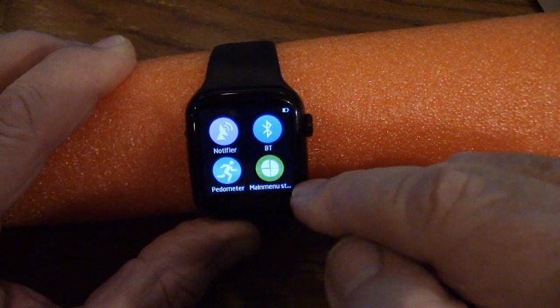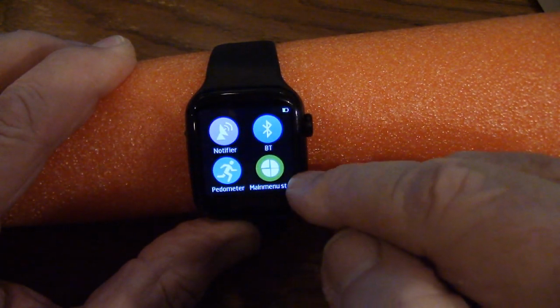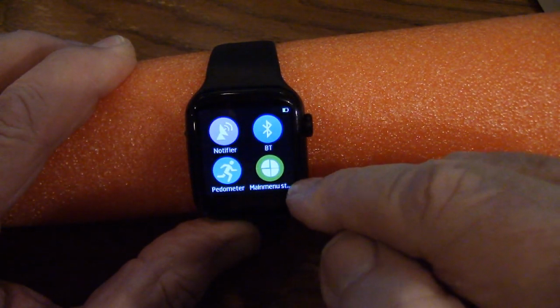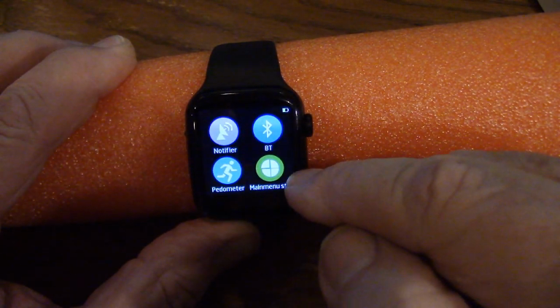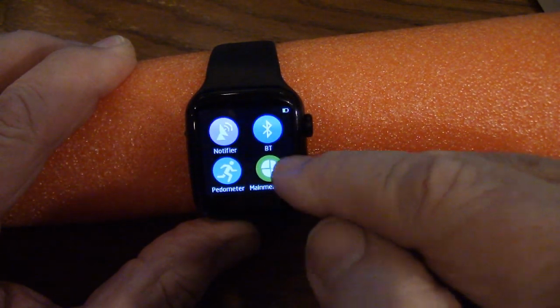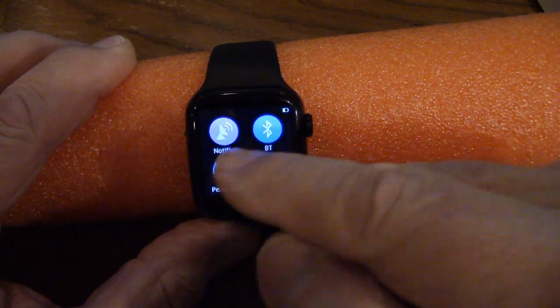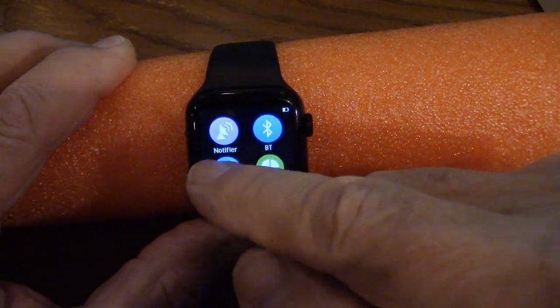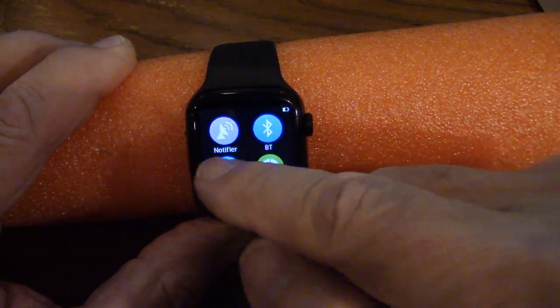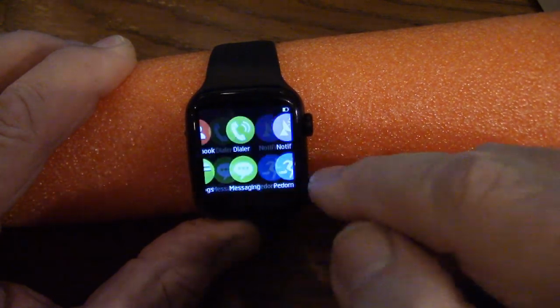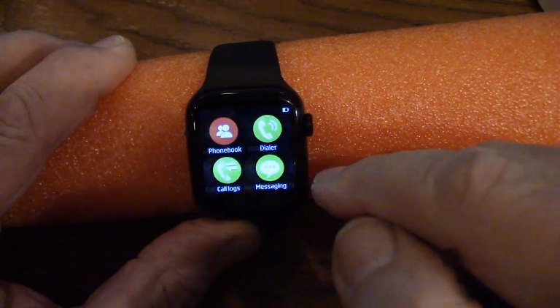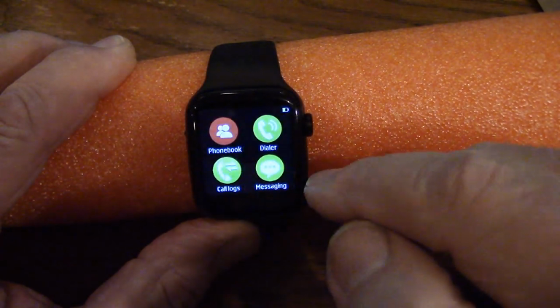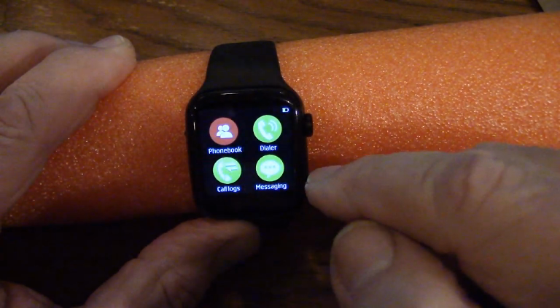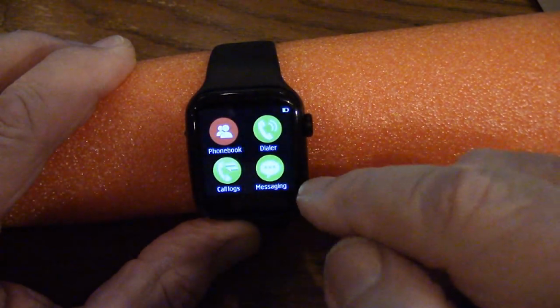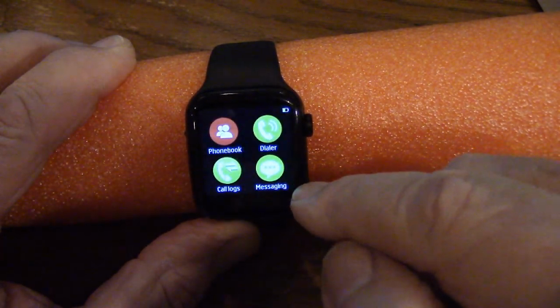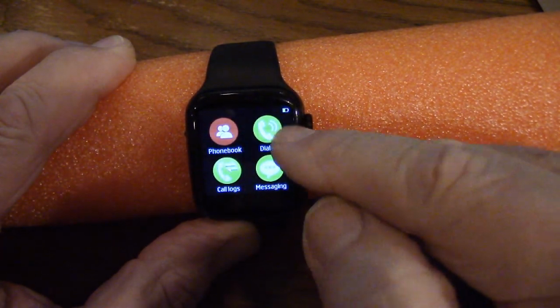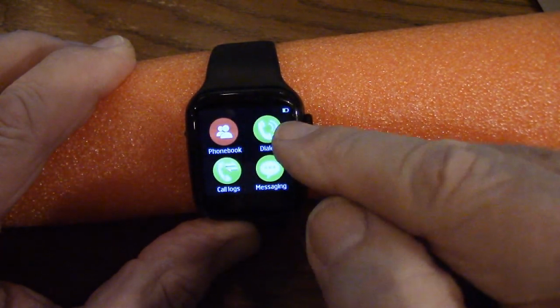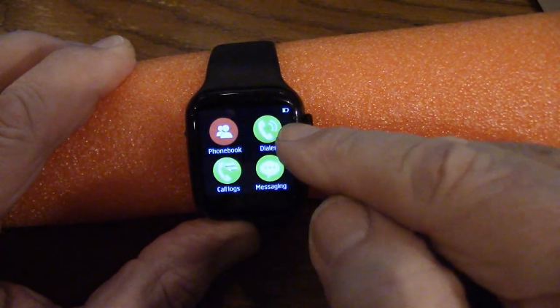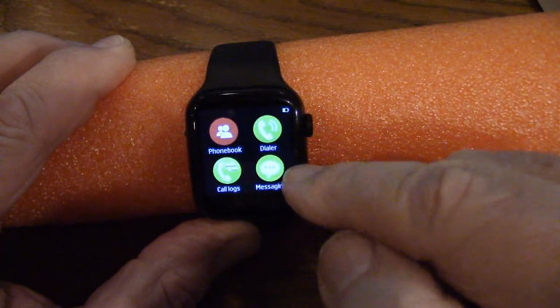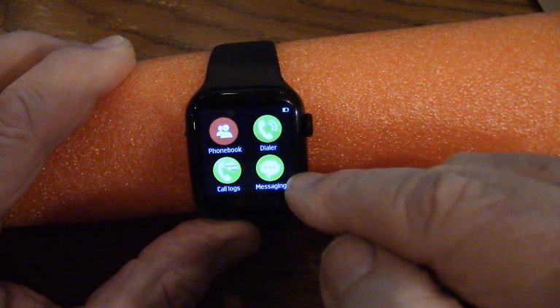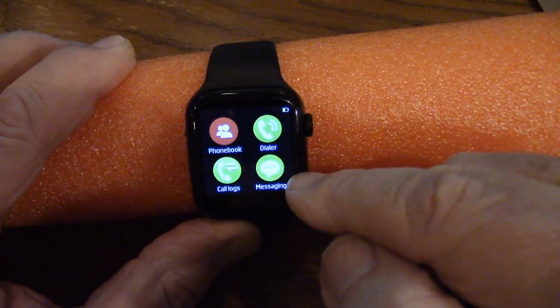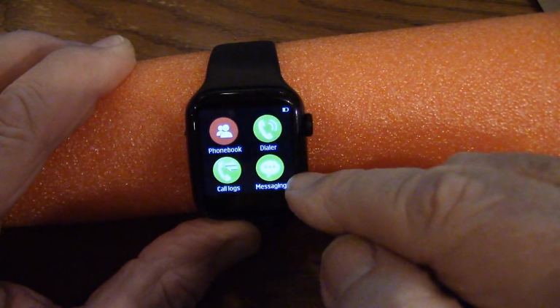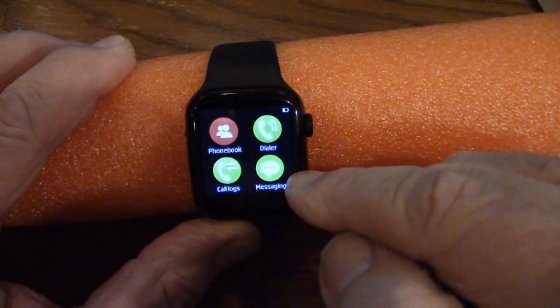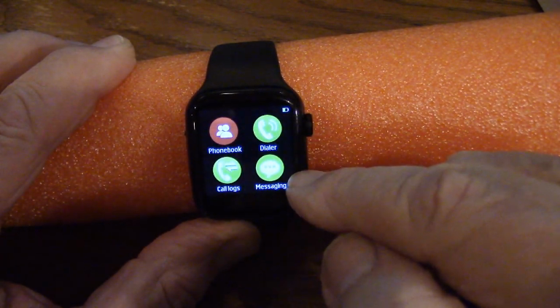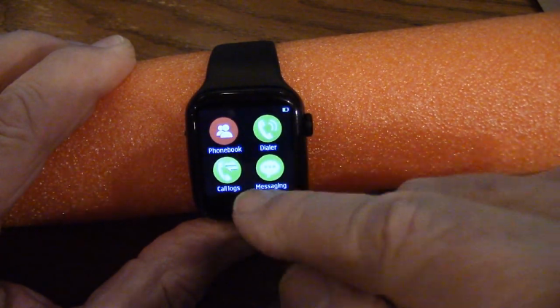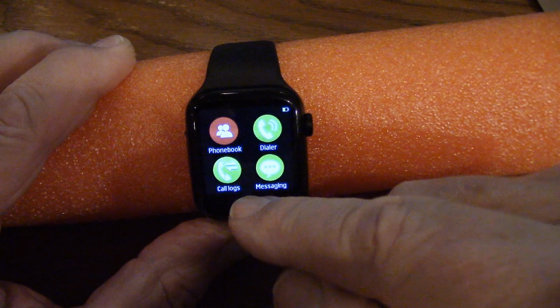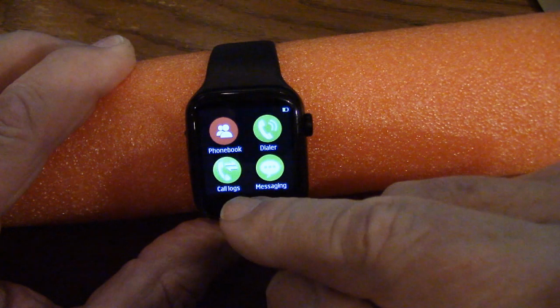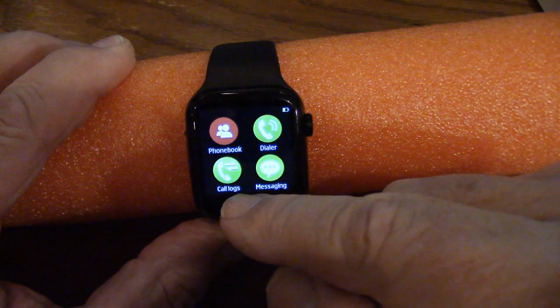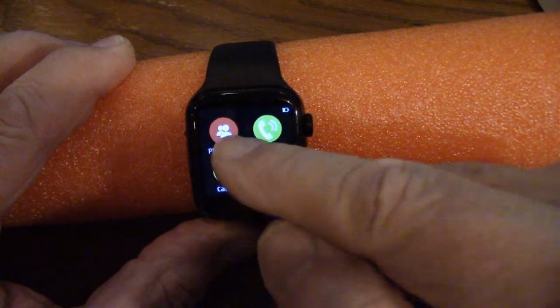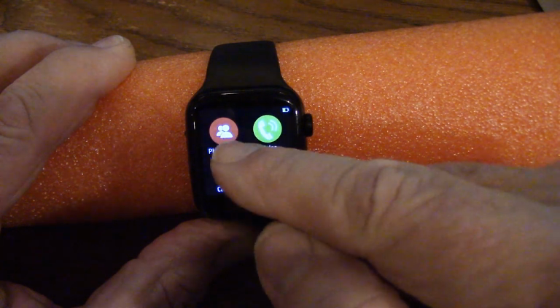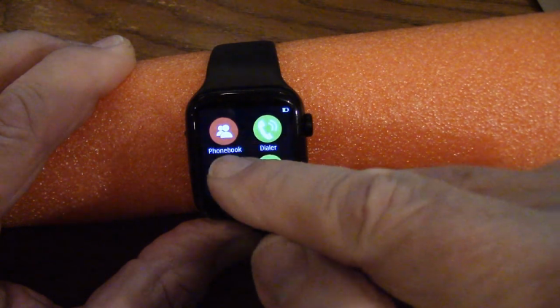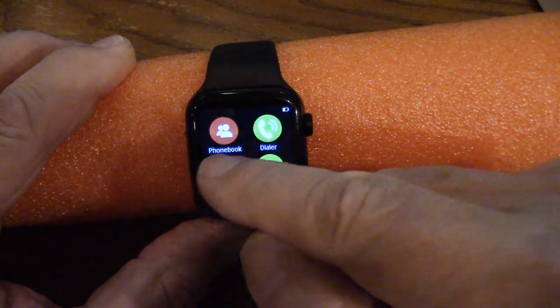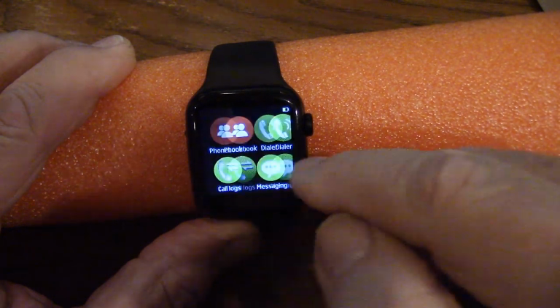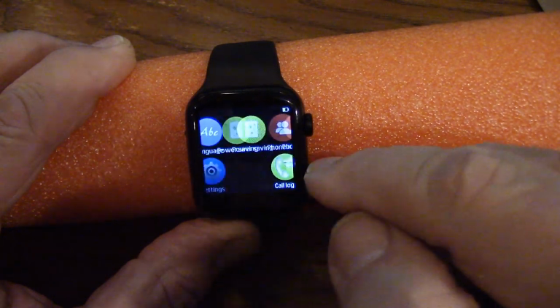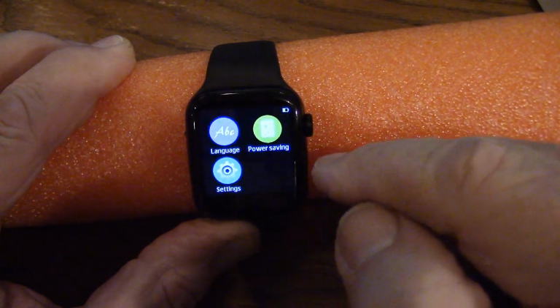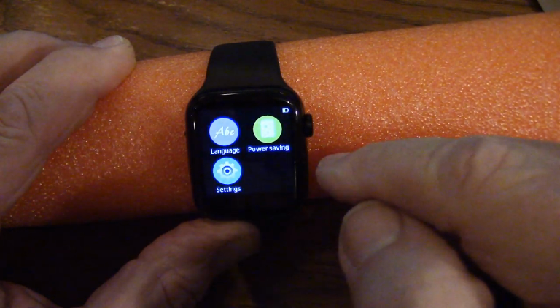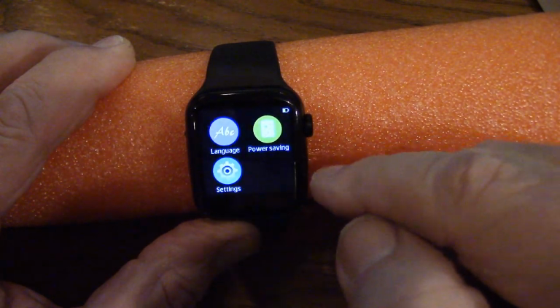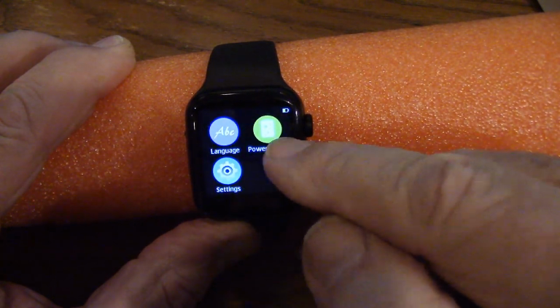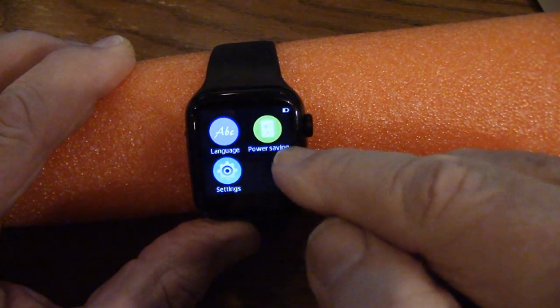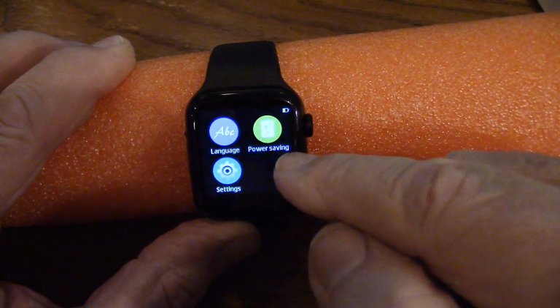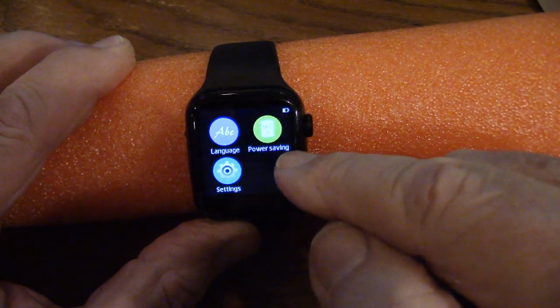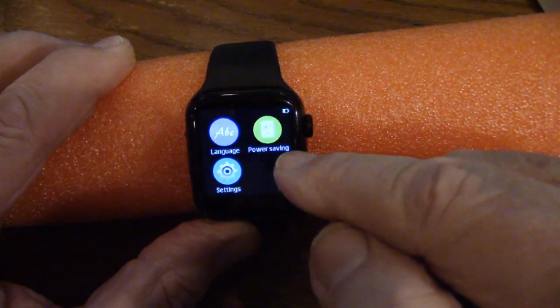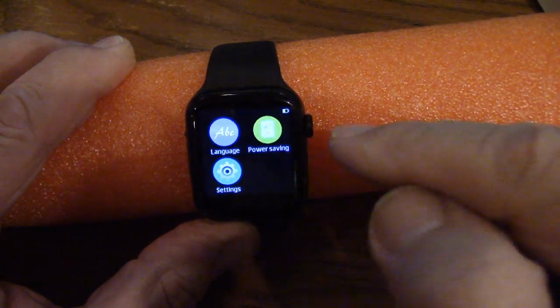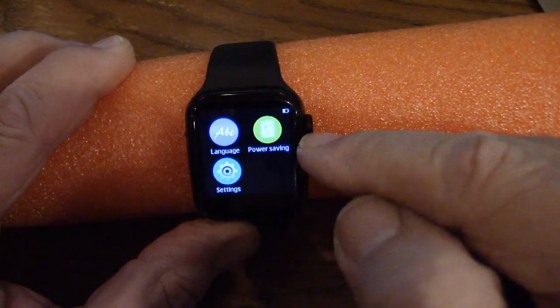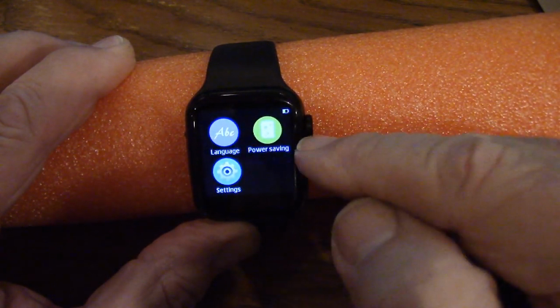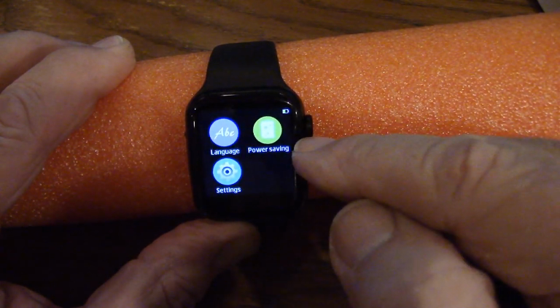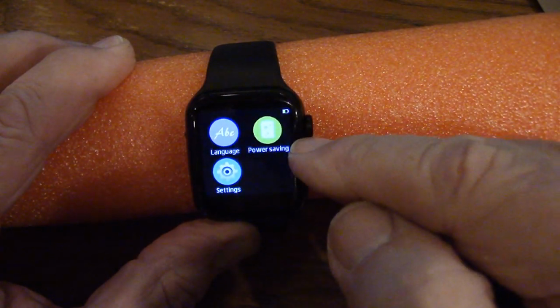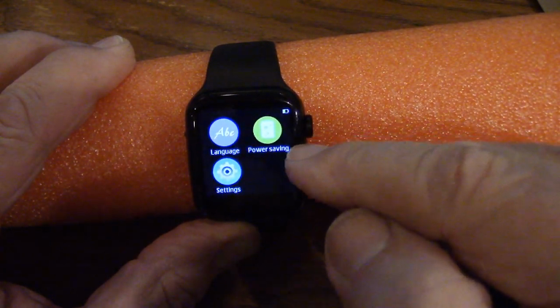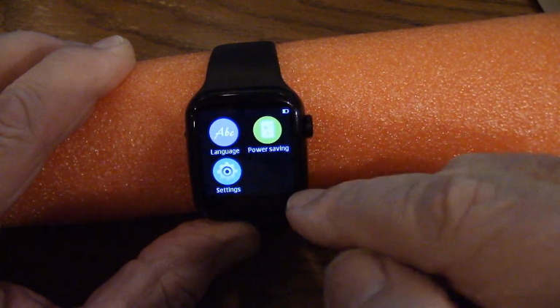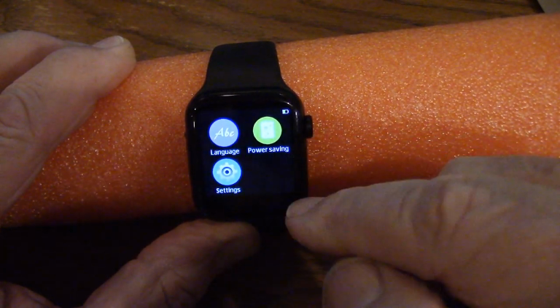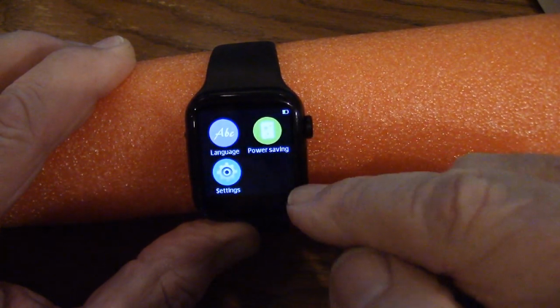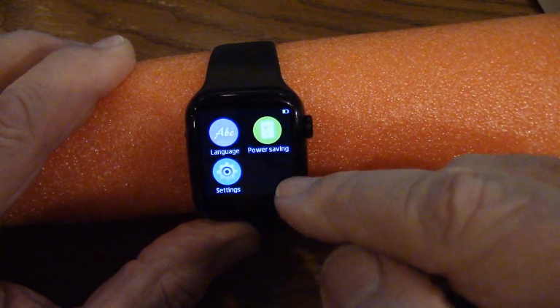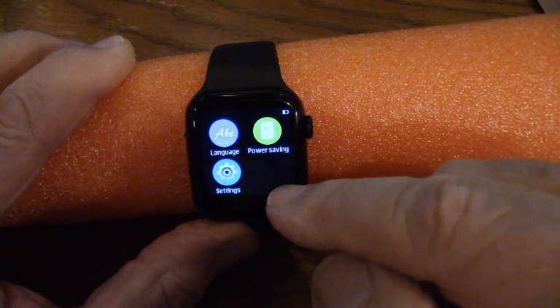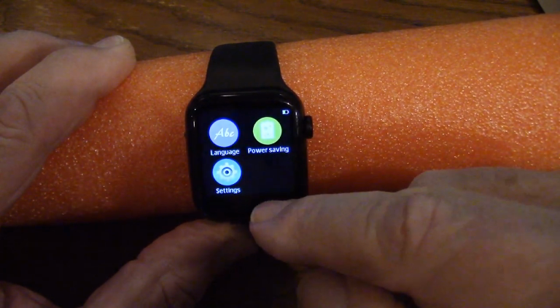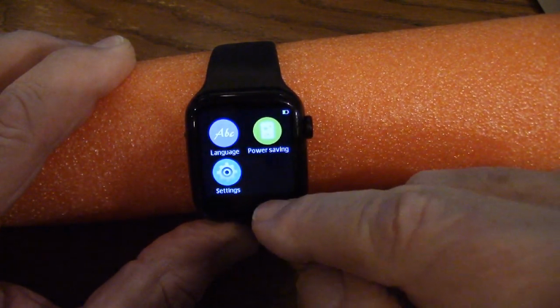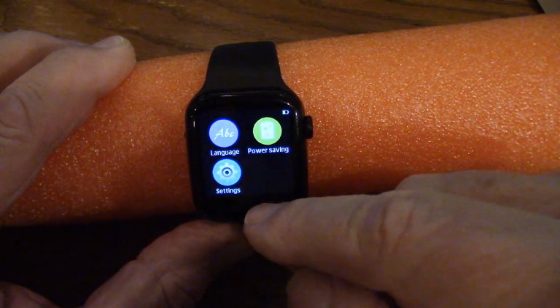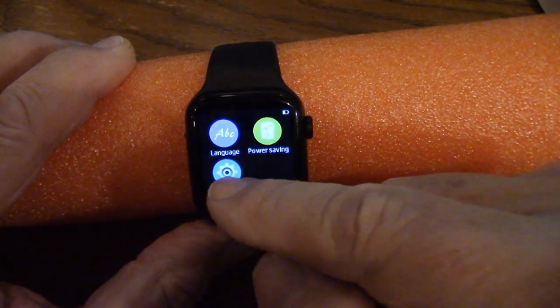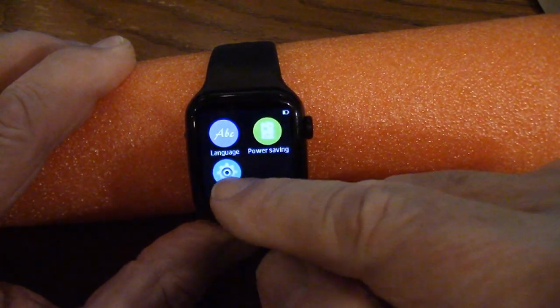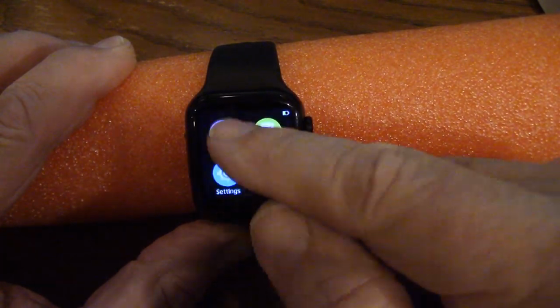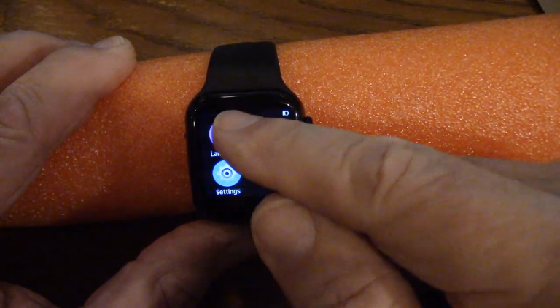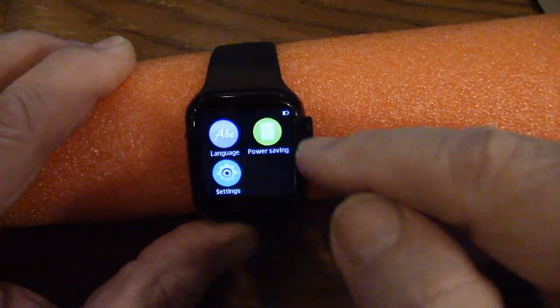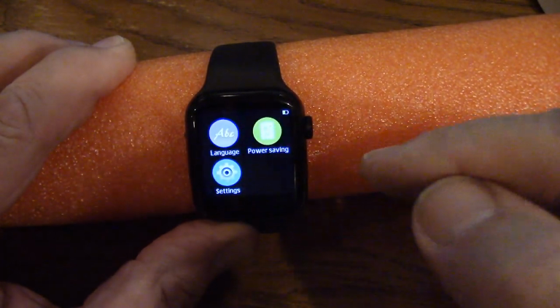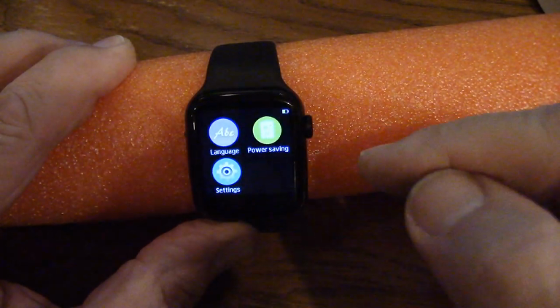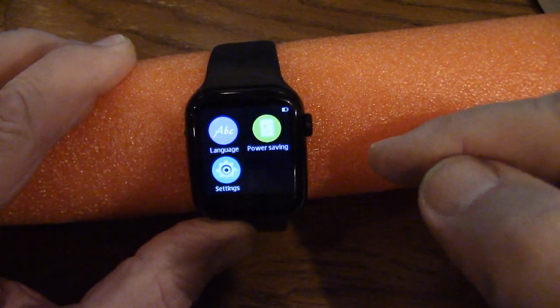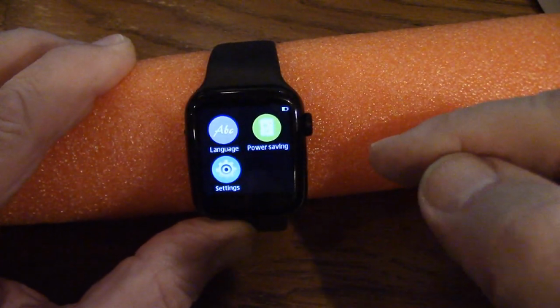The main menu keeps track of what's going on — here's your dialer, messaging, call logs, and phone book. Power saving is on right now, so it's not as bright. Settings and language are also accessible from here.